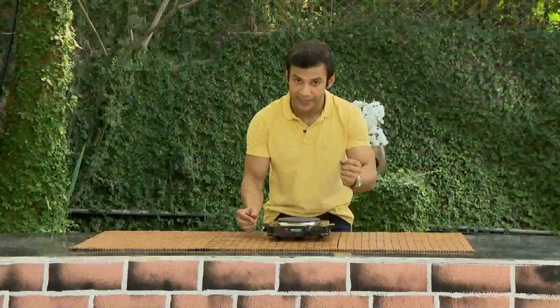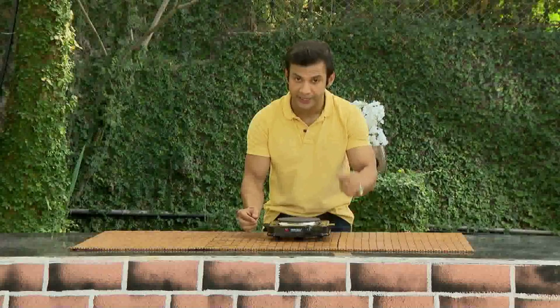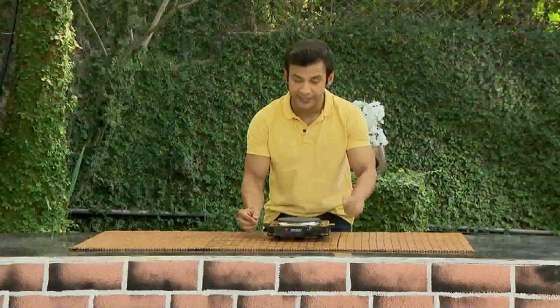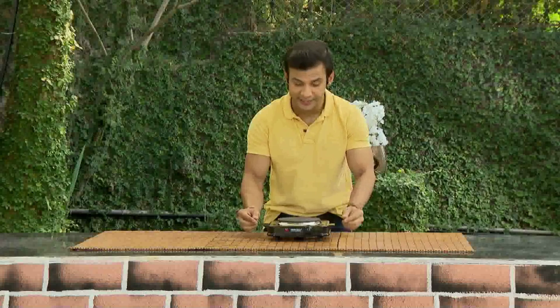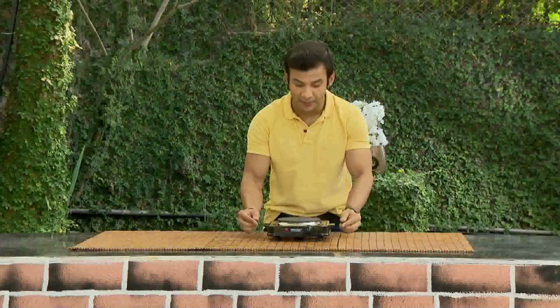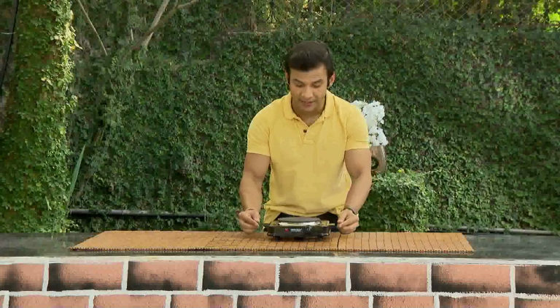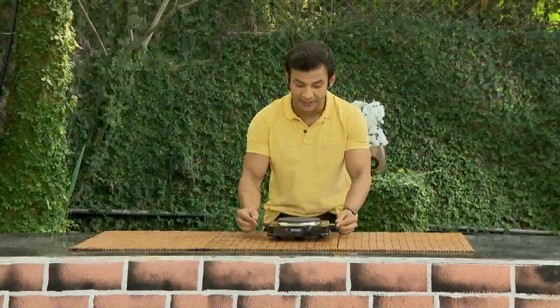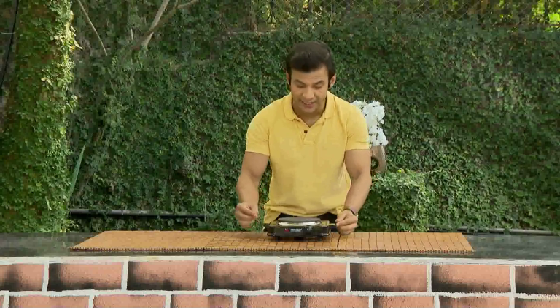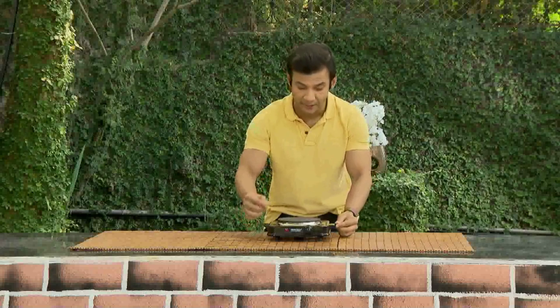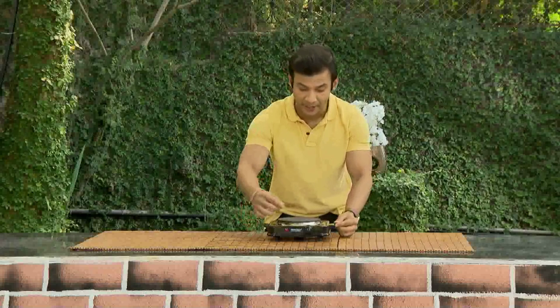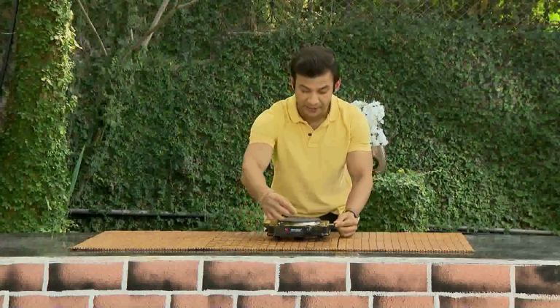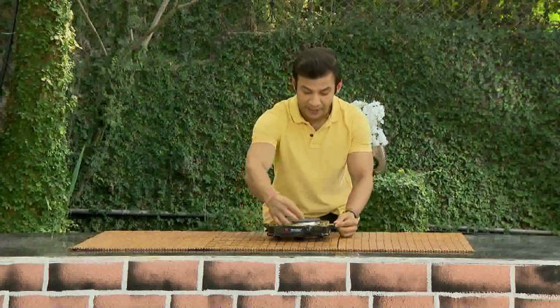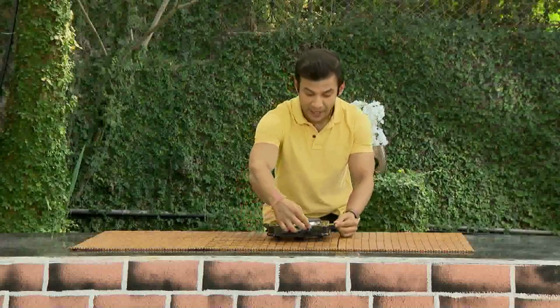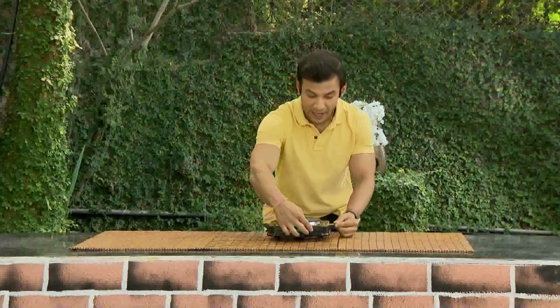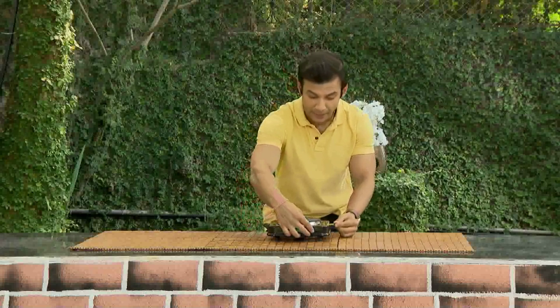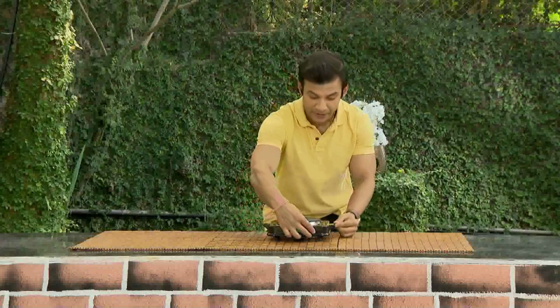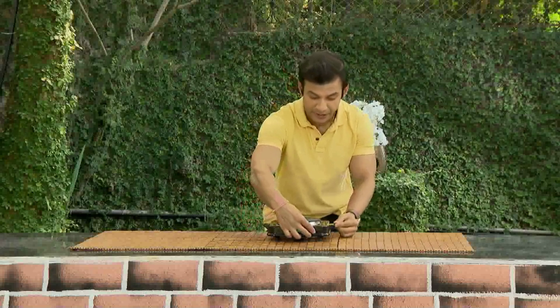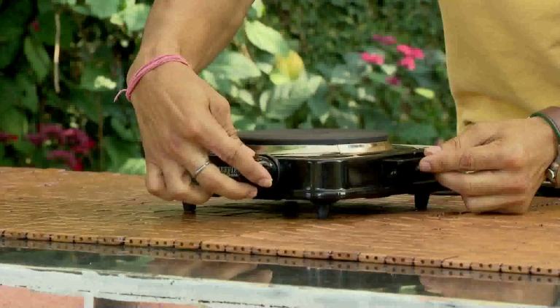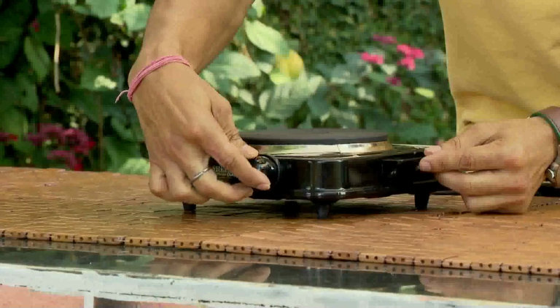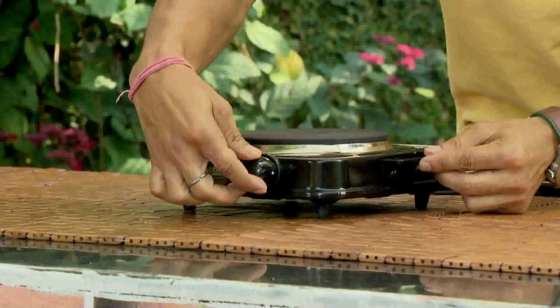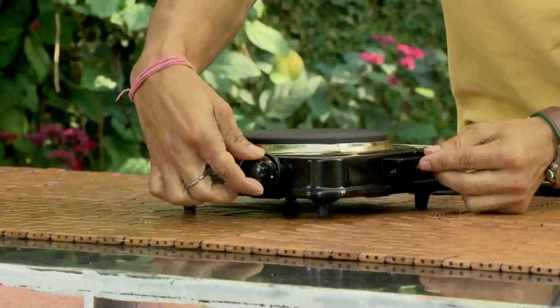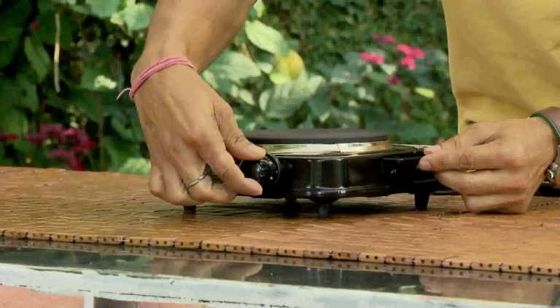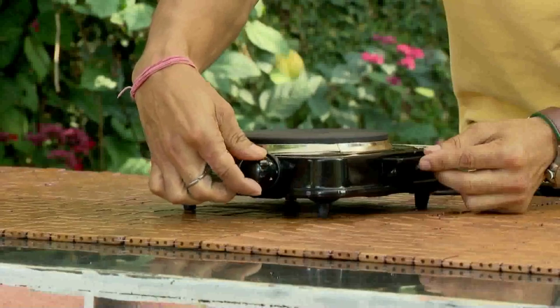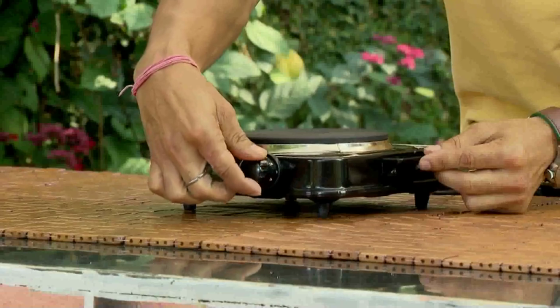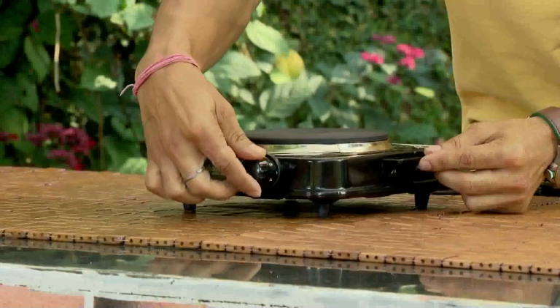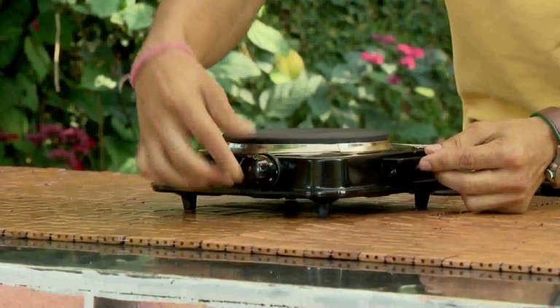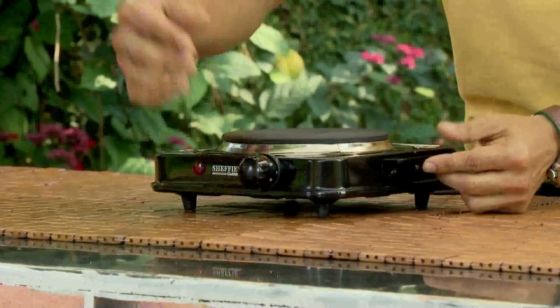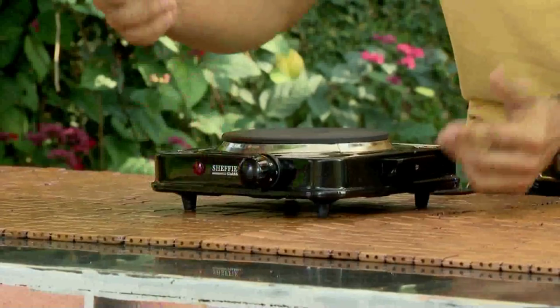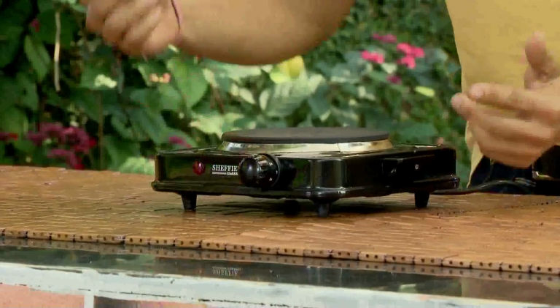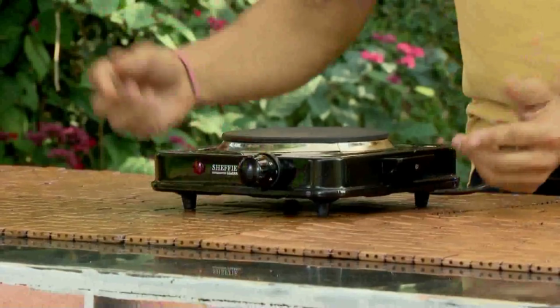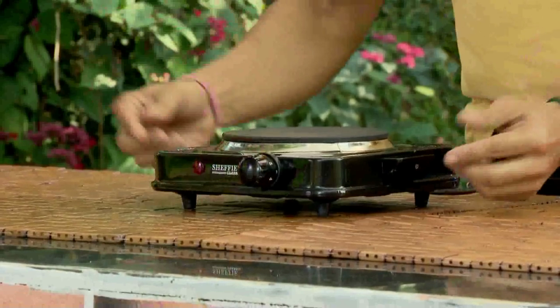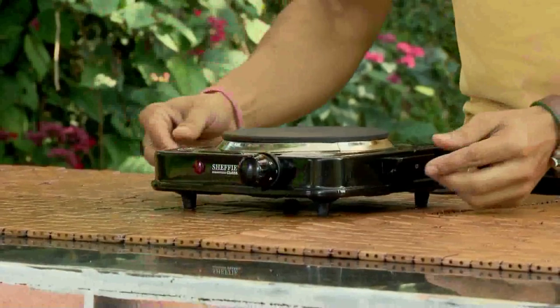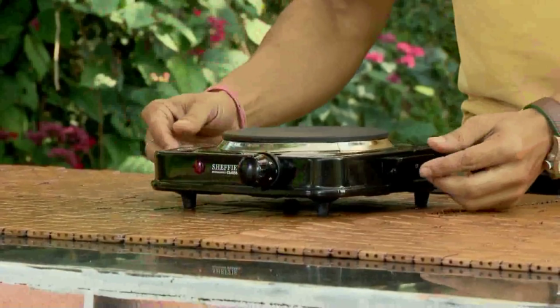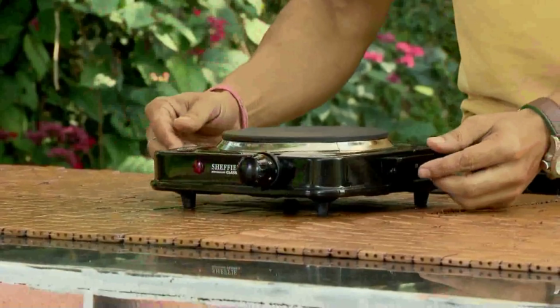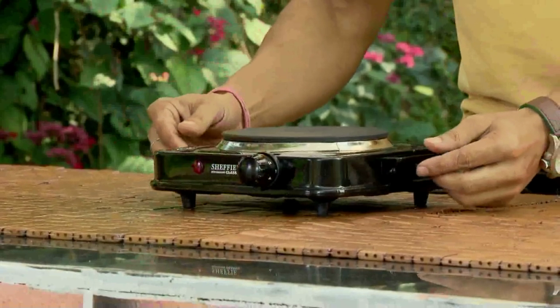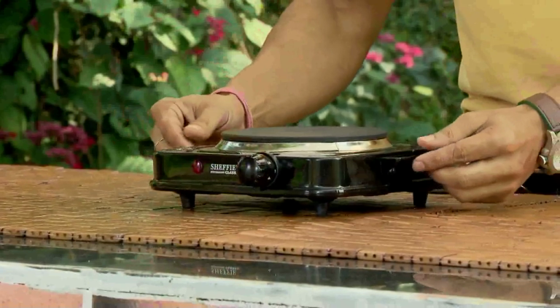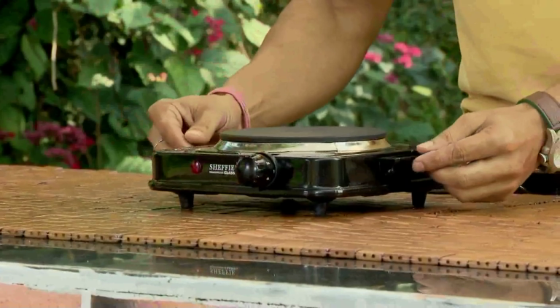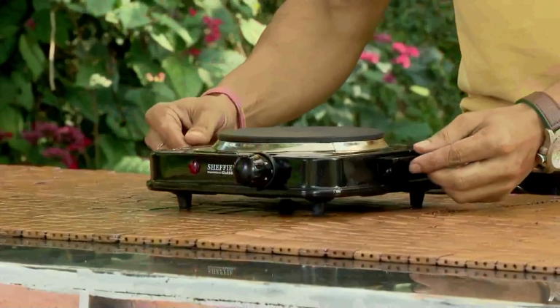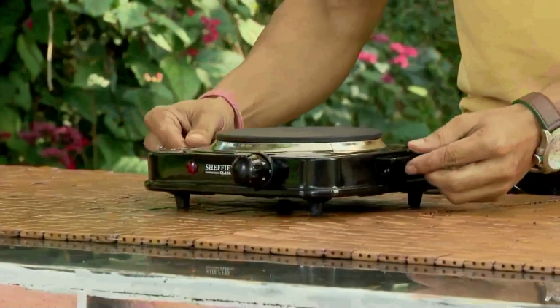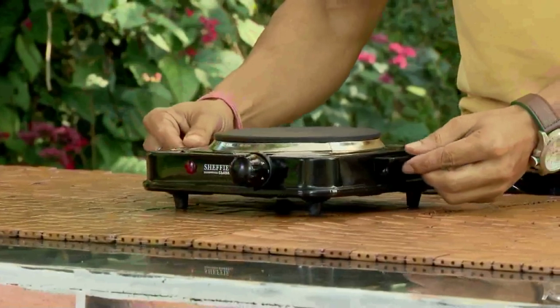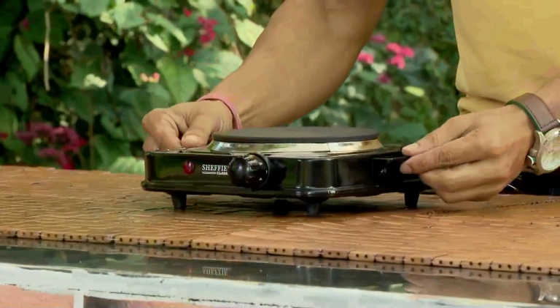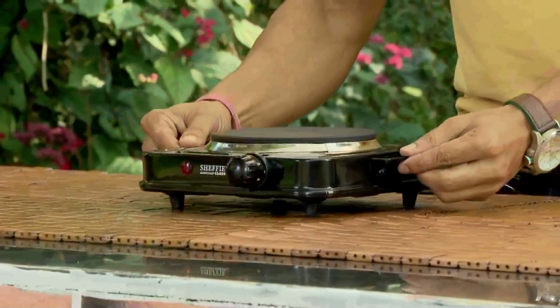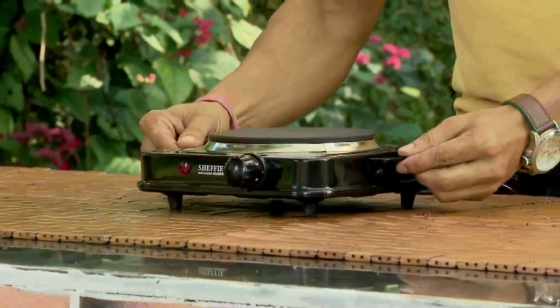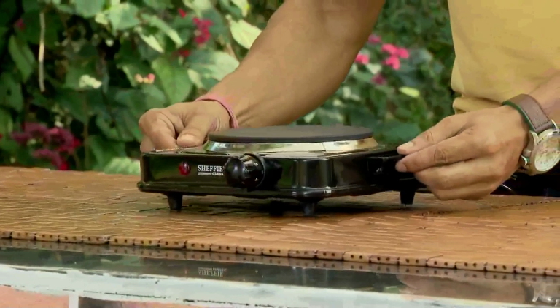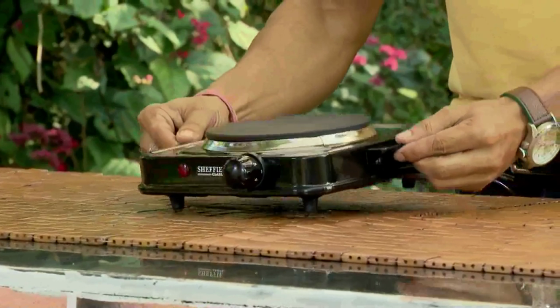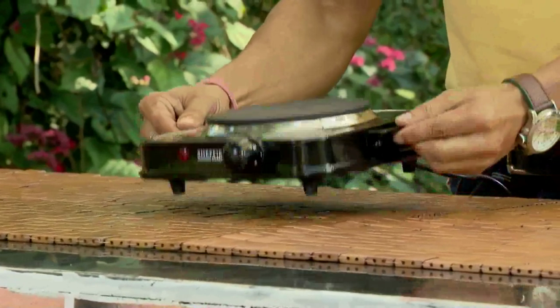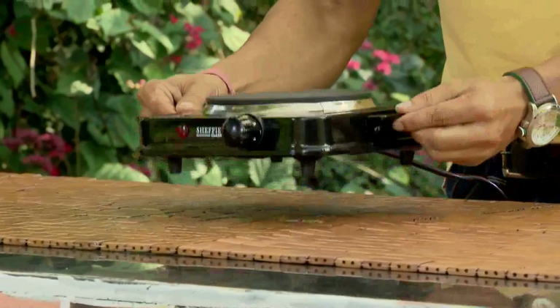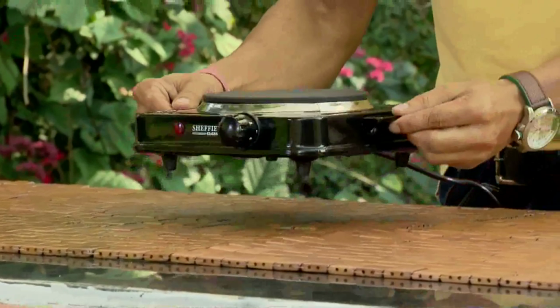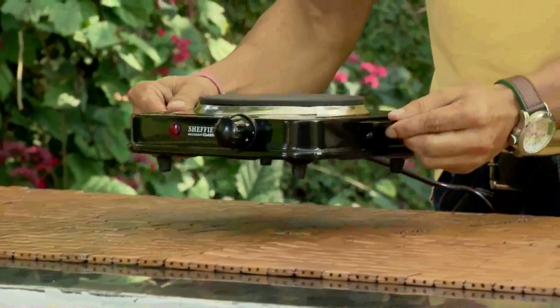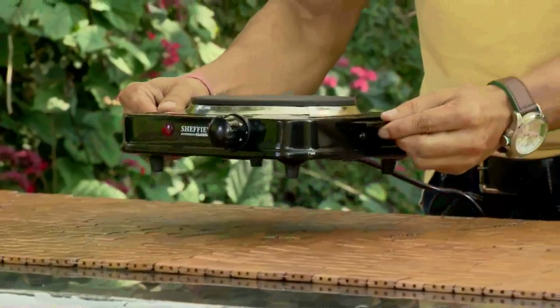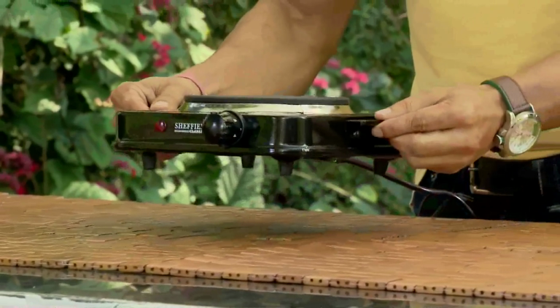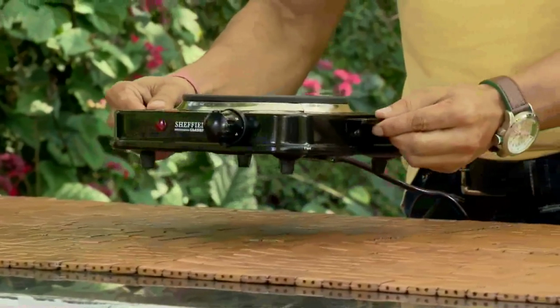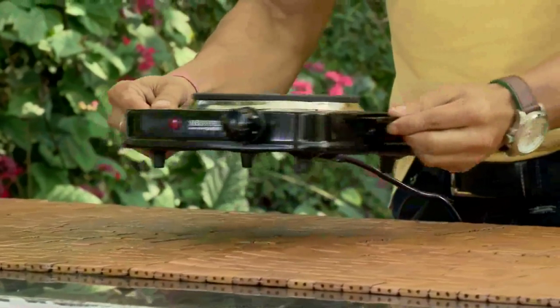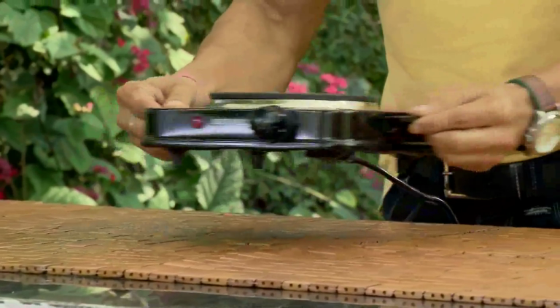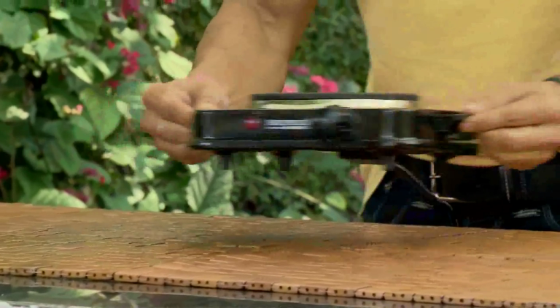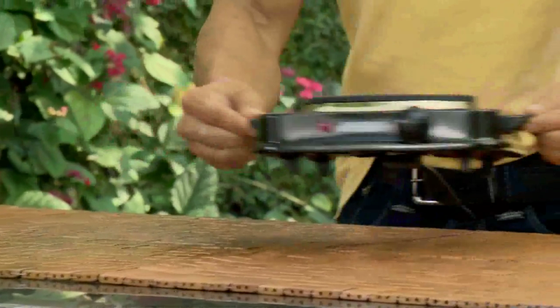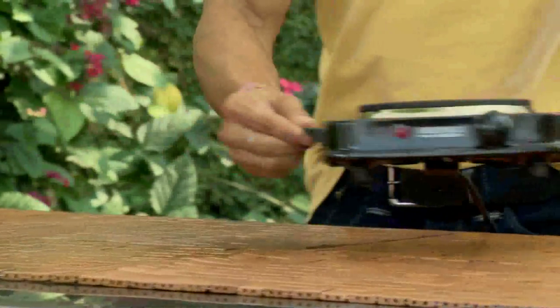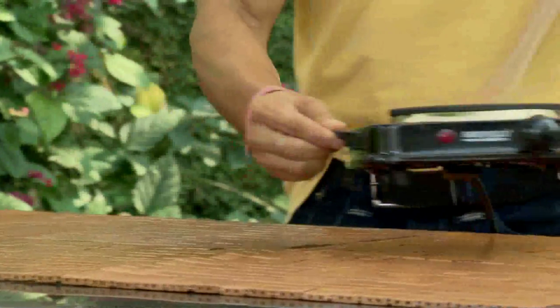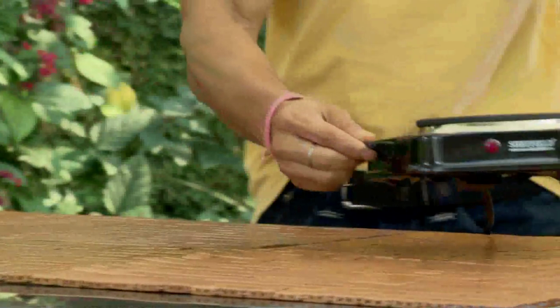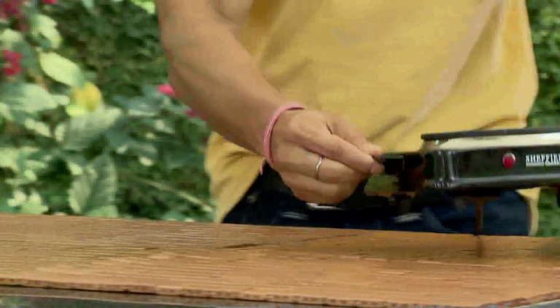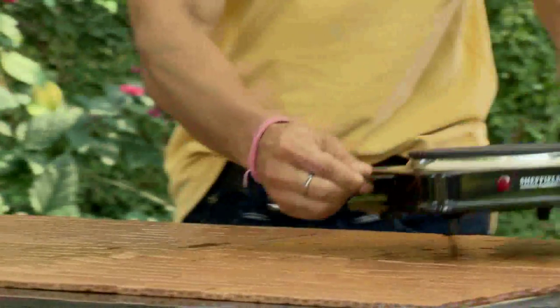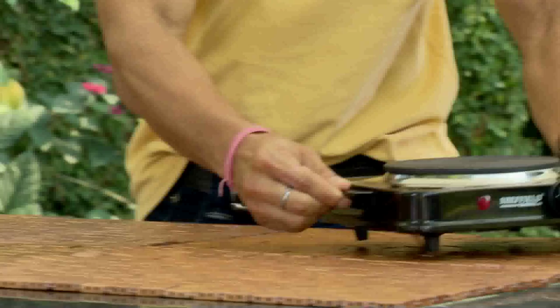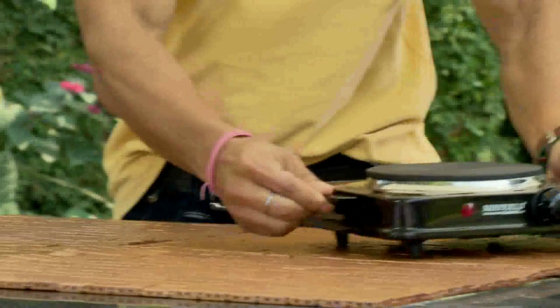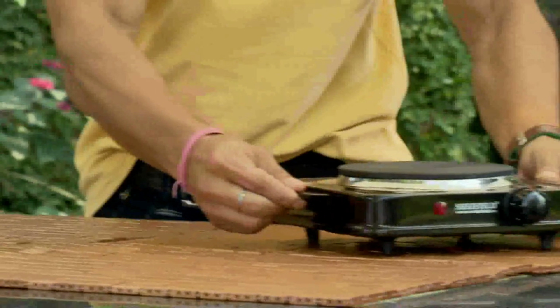After using it, you will switch it off. Then take it with the cool Bakelite handle and keep it on the side.